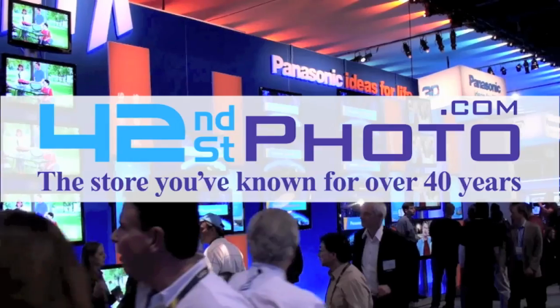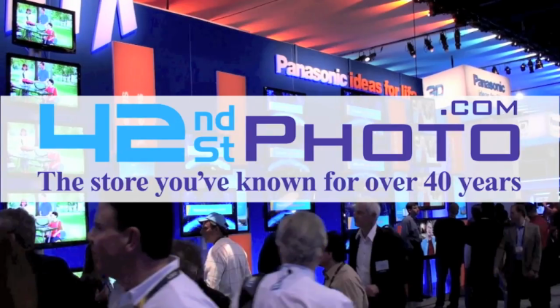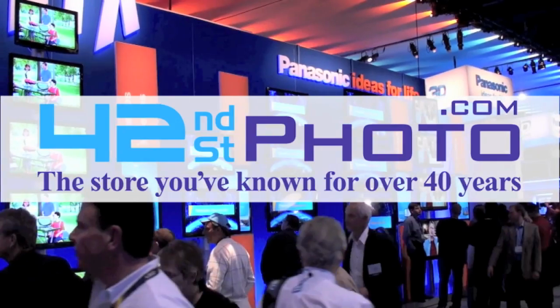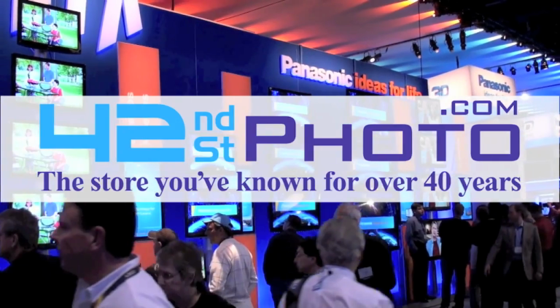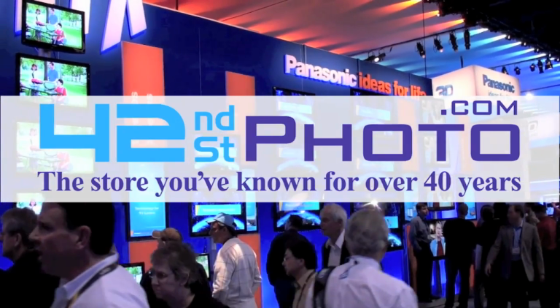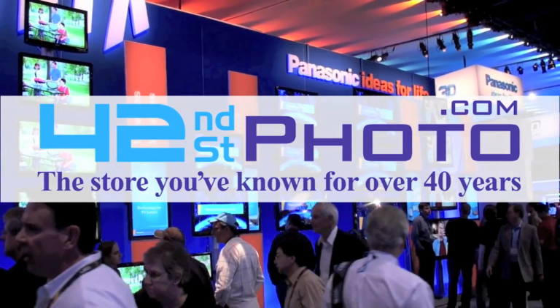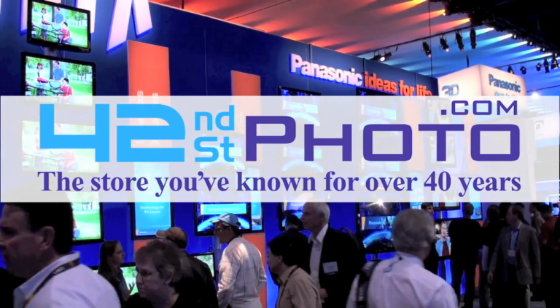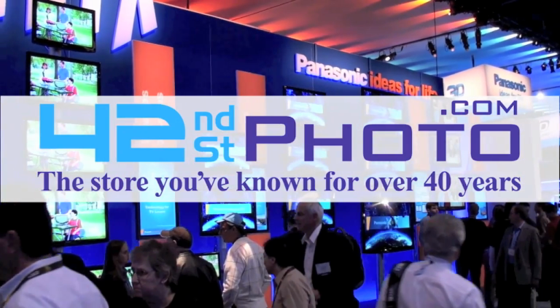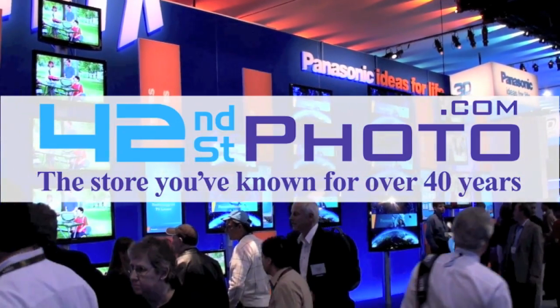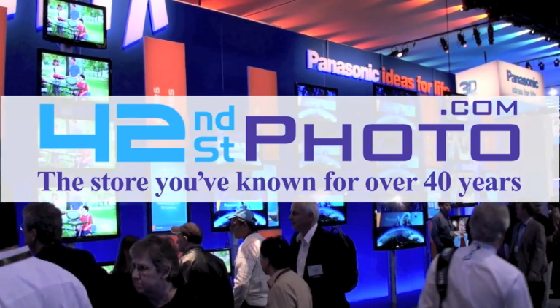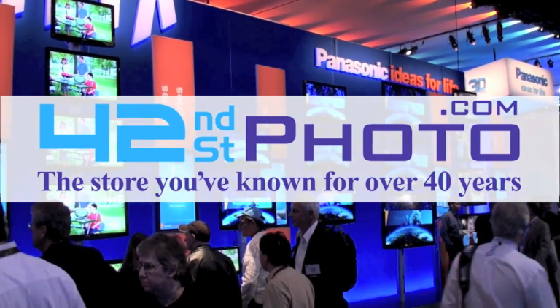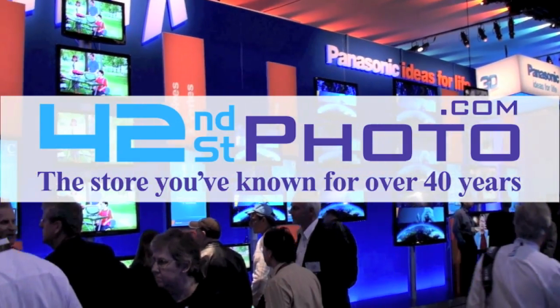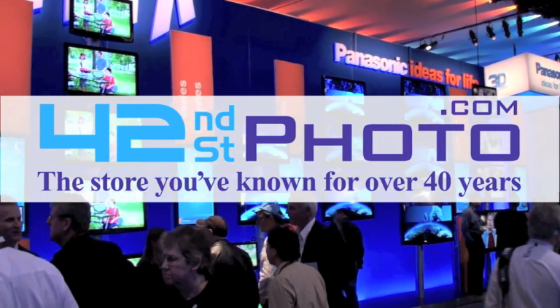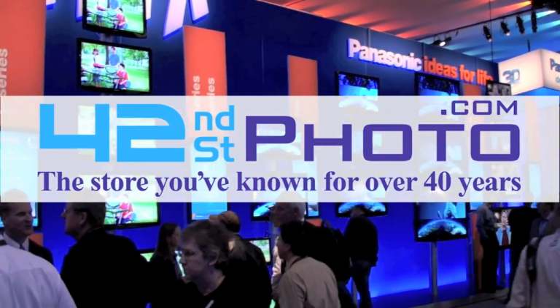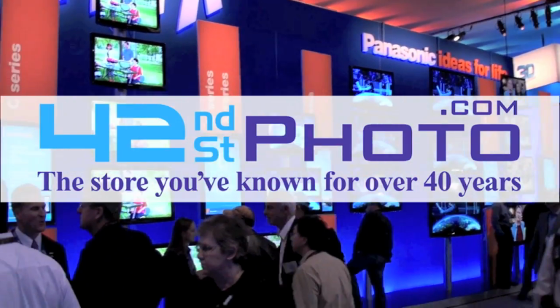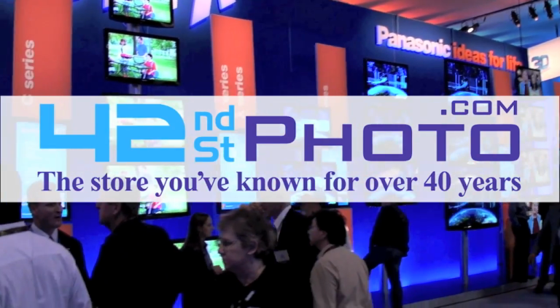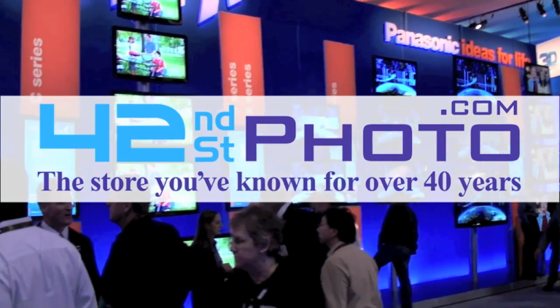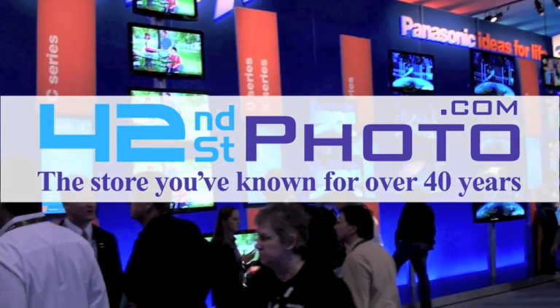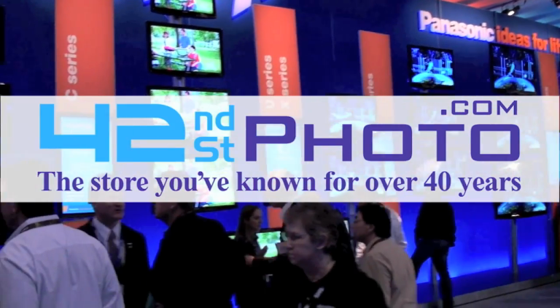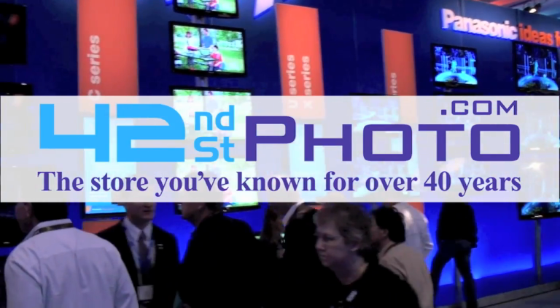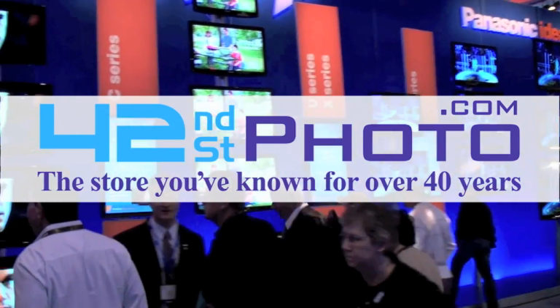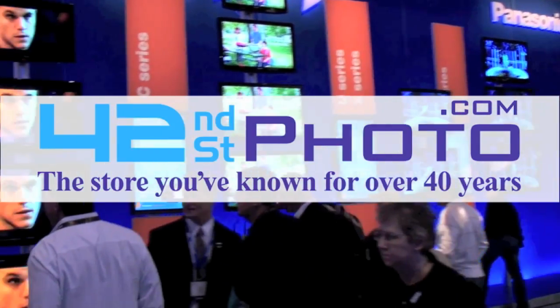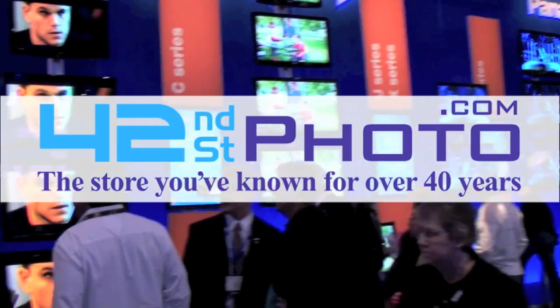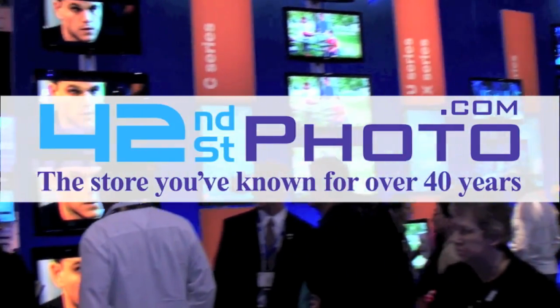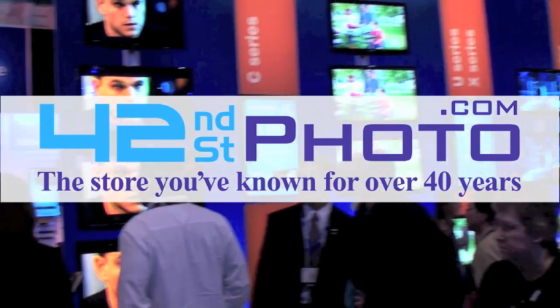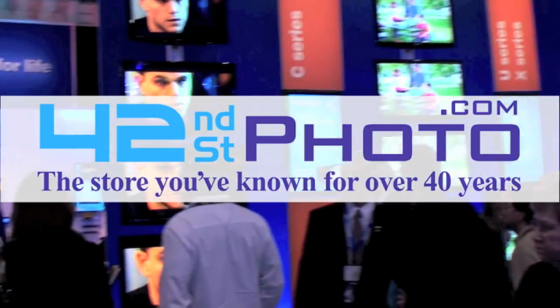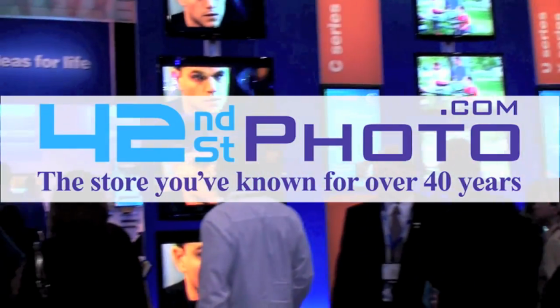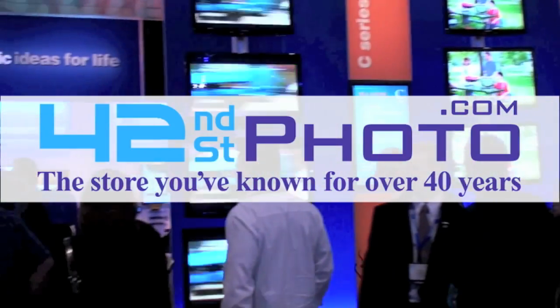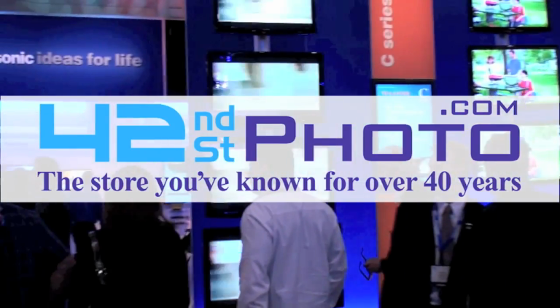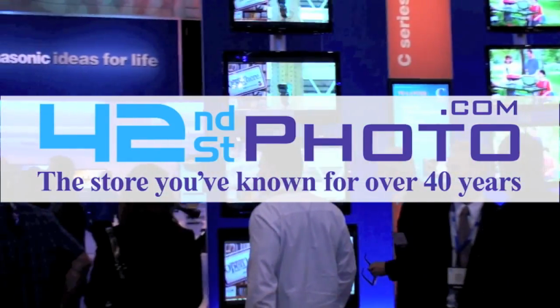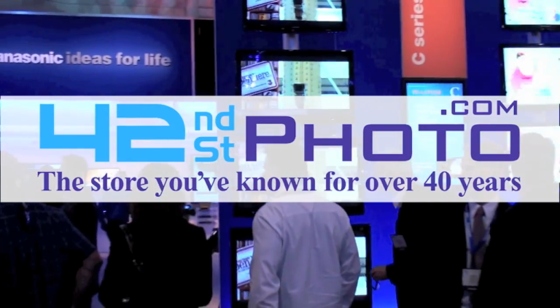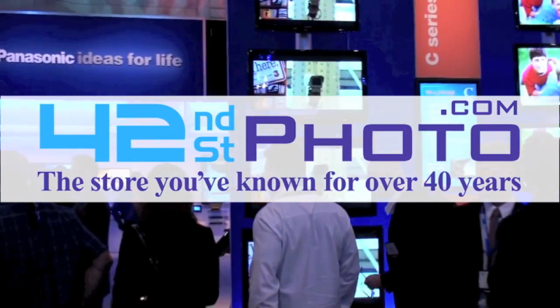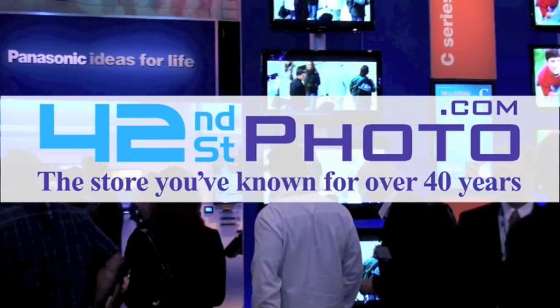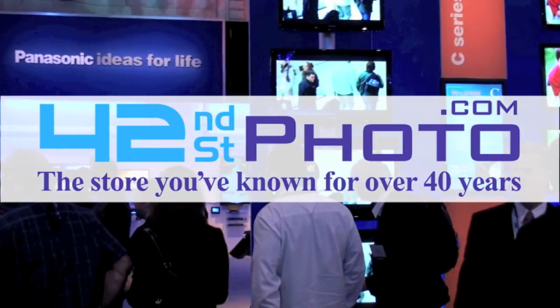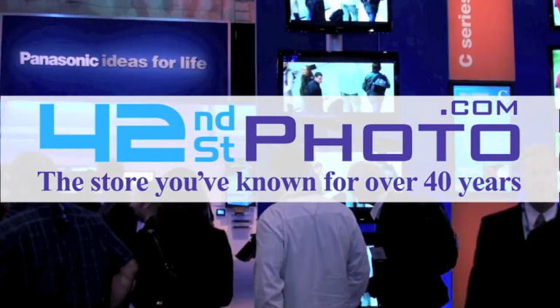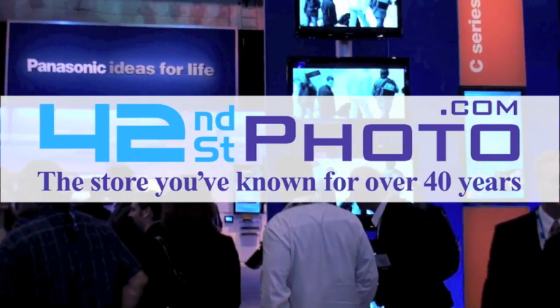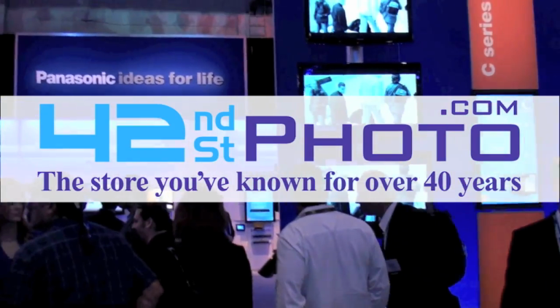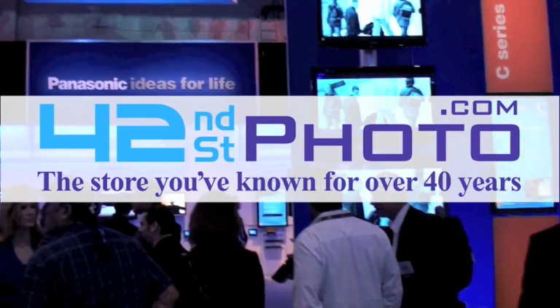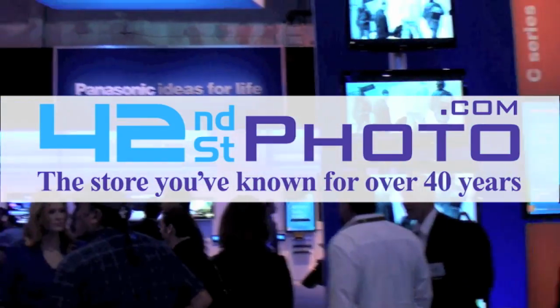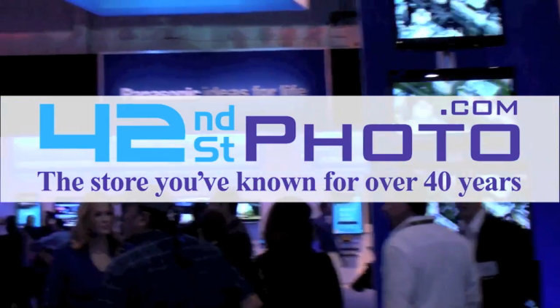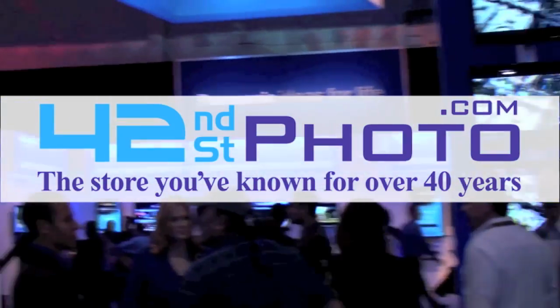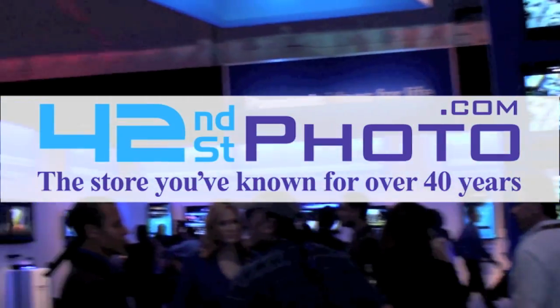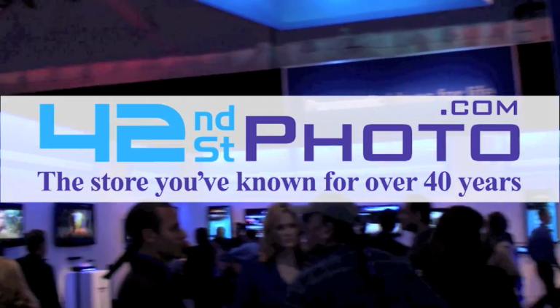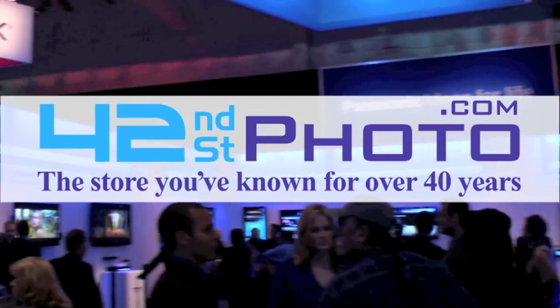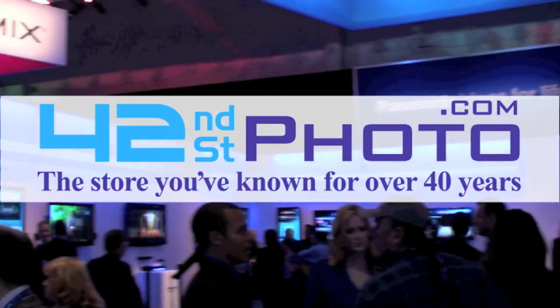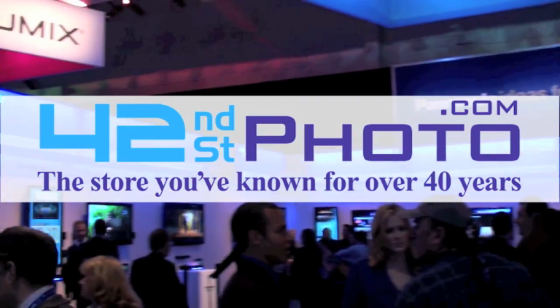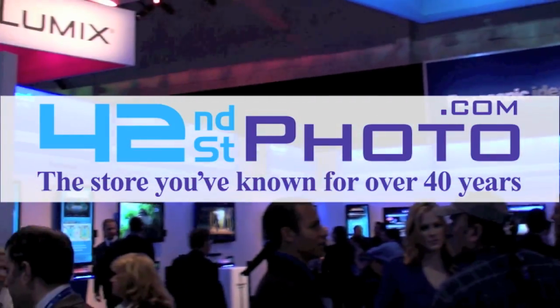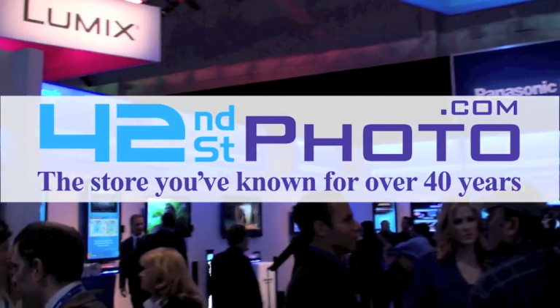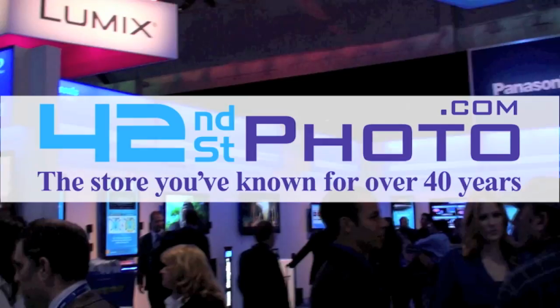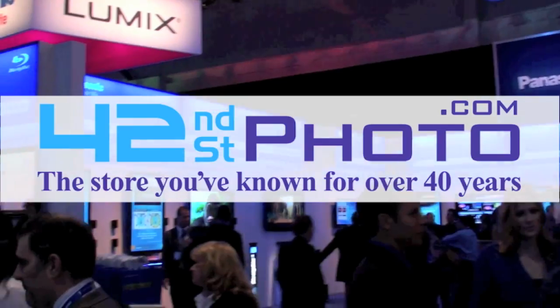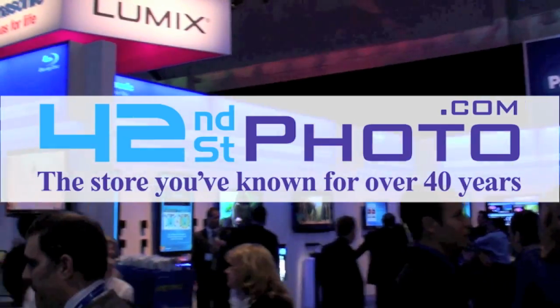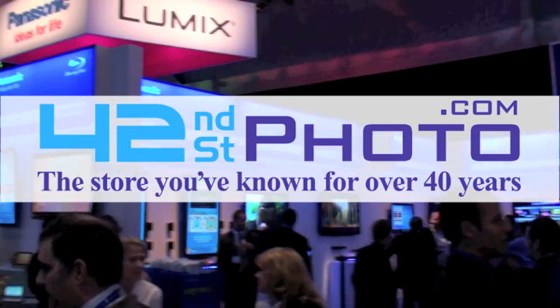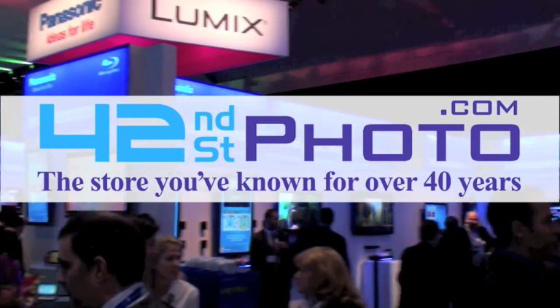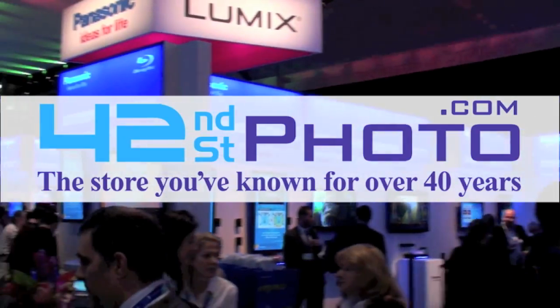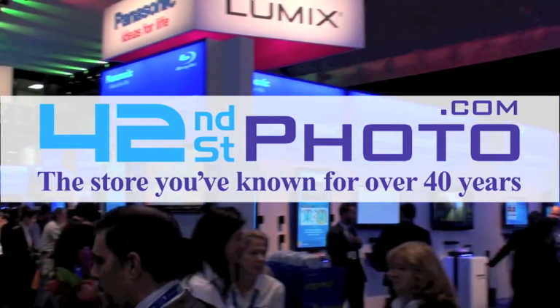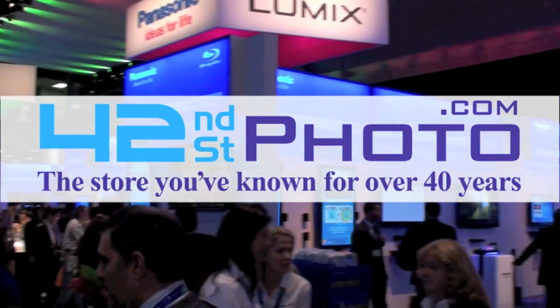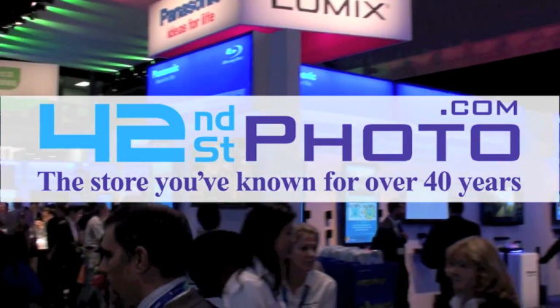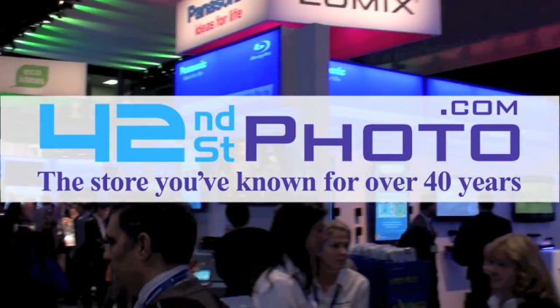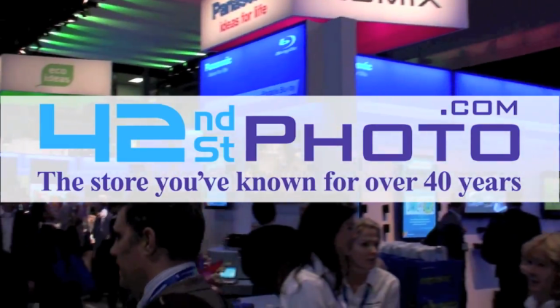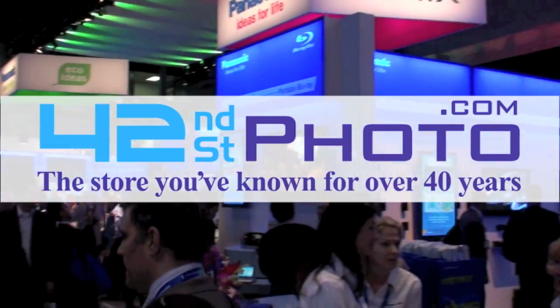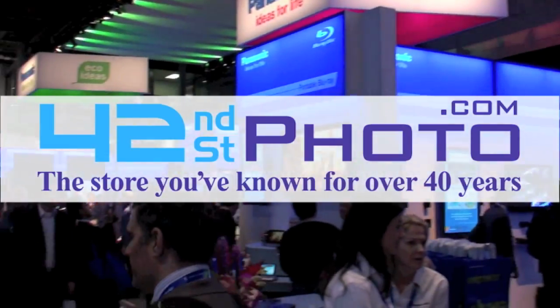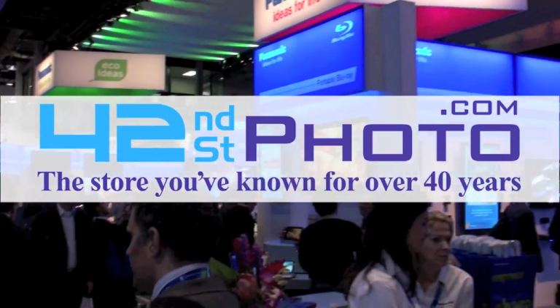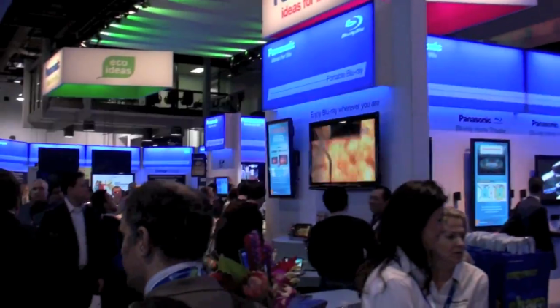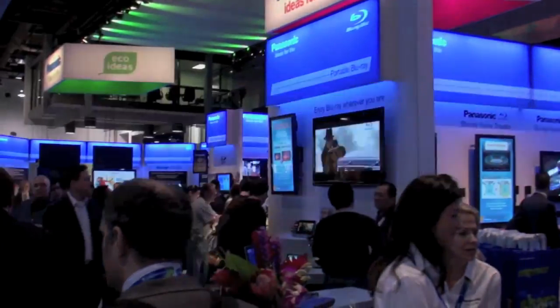Live coverage of CES 2011 has been made available thanks to 42nd Street Photo. Visit them online at 42photo.com.